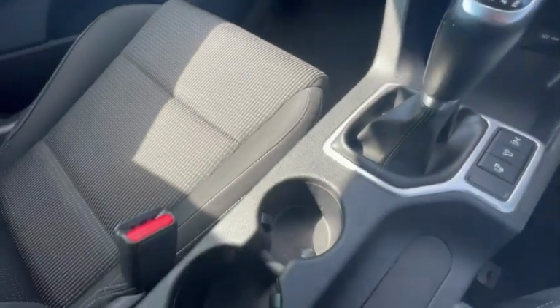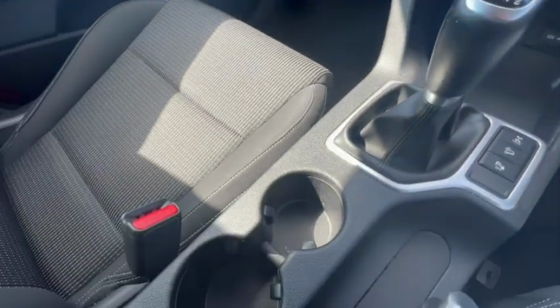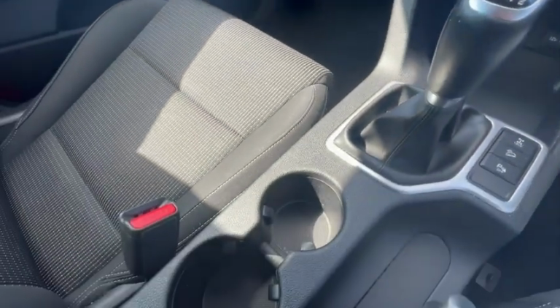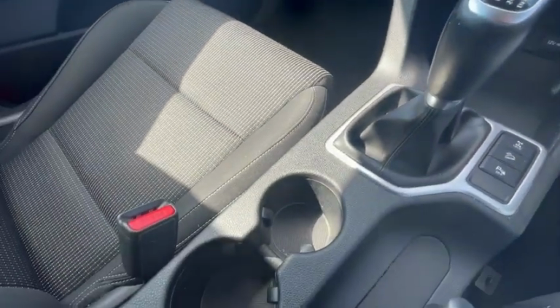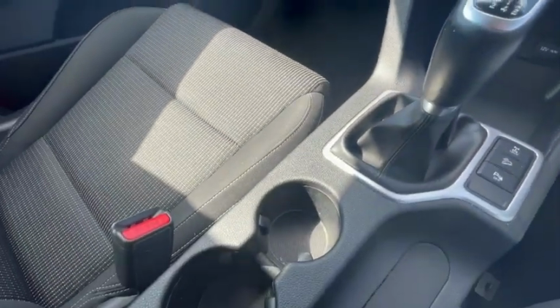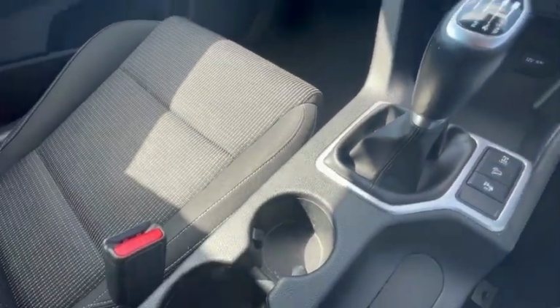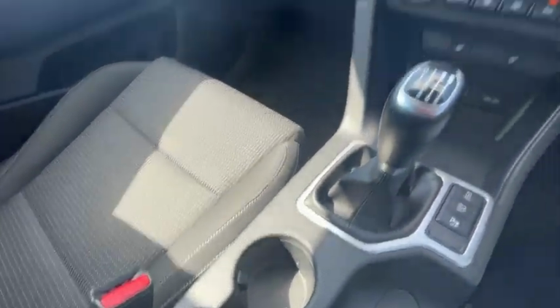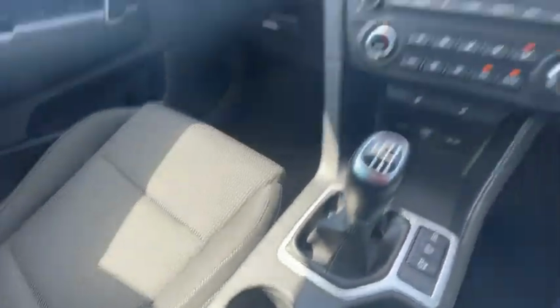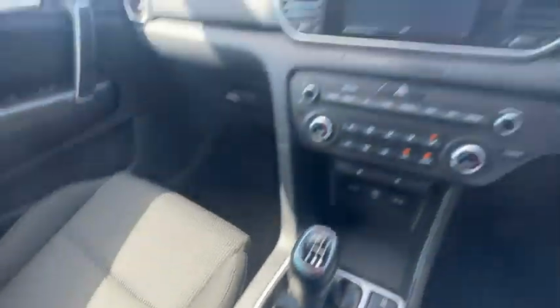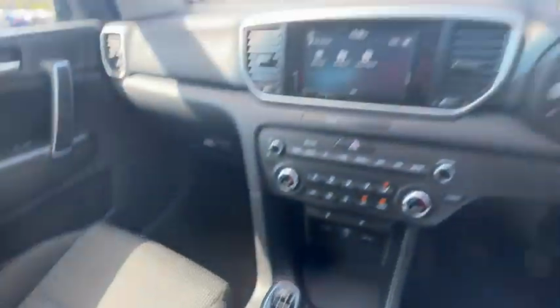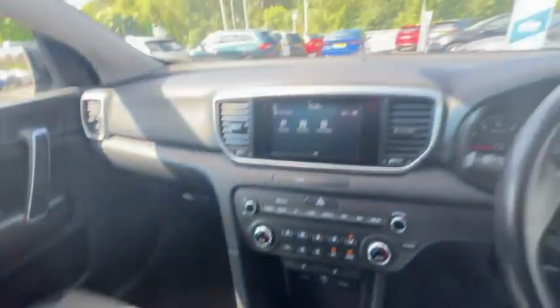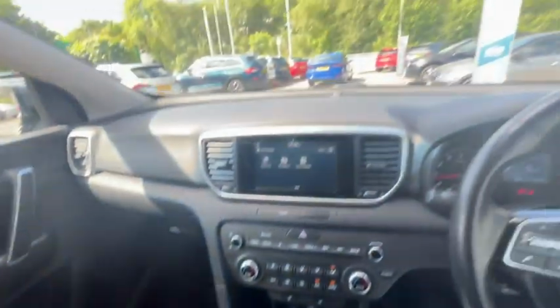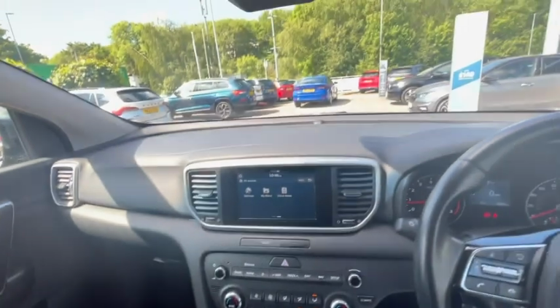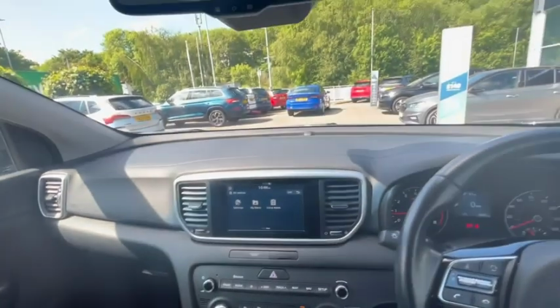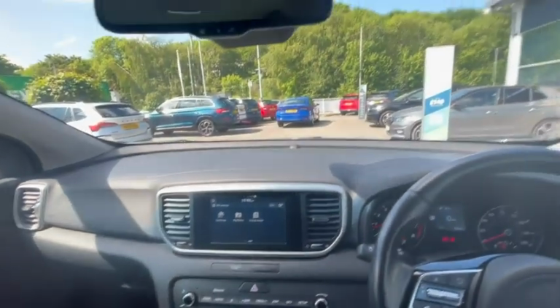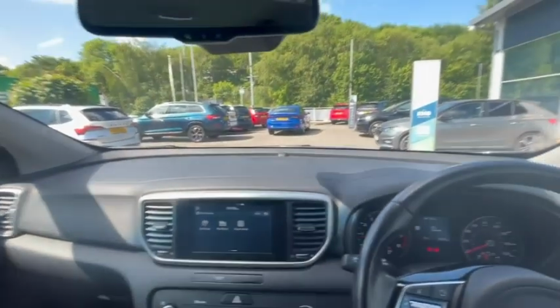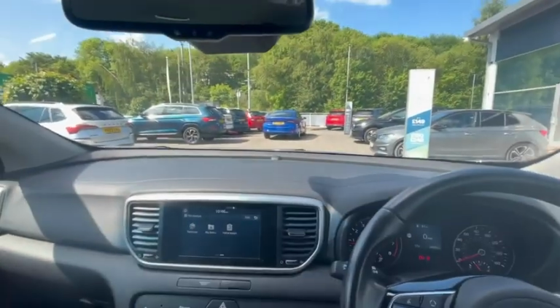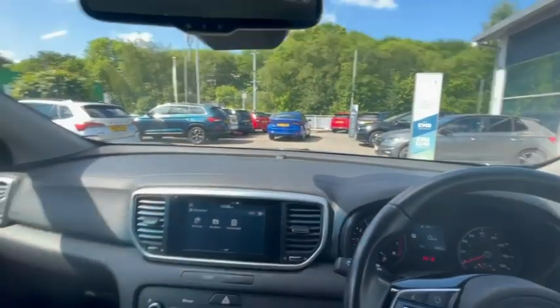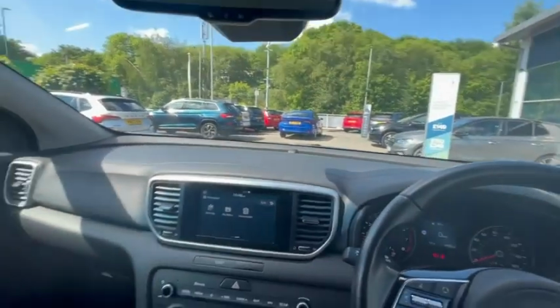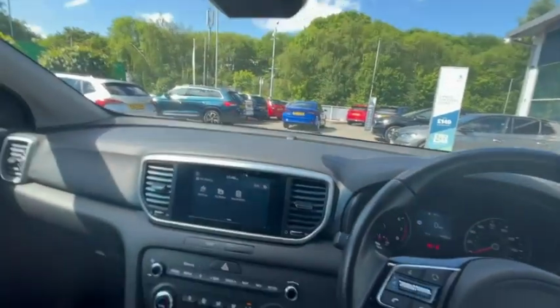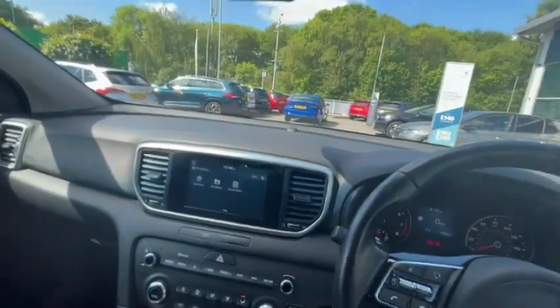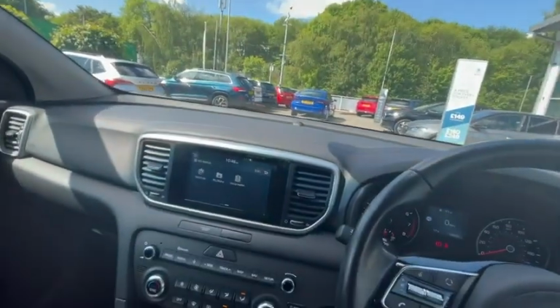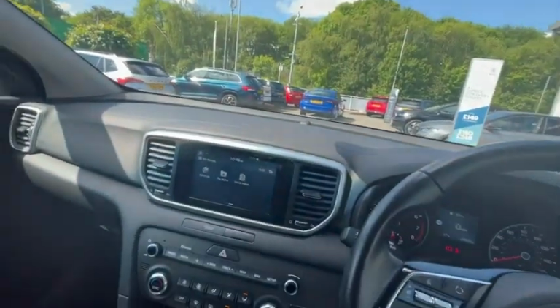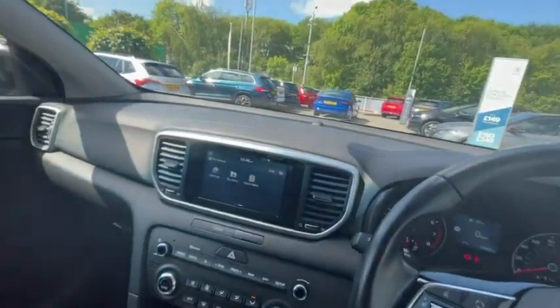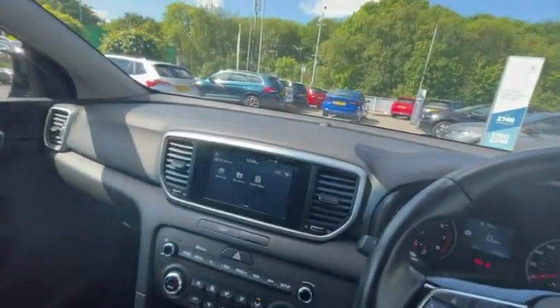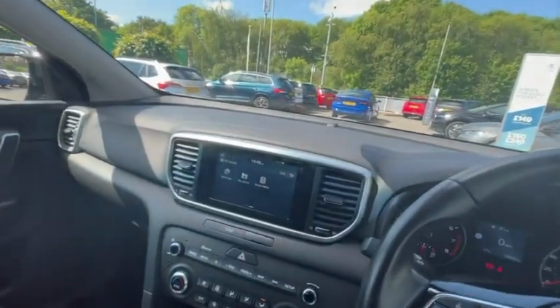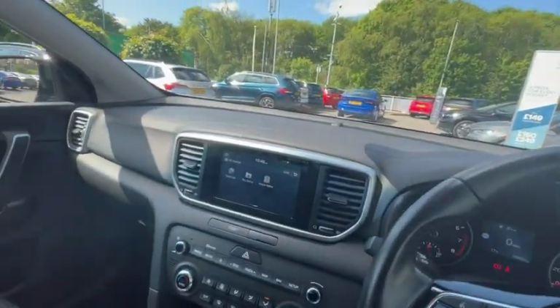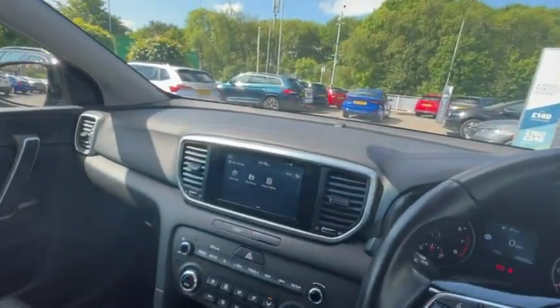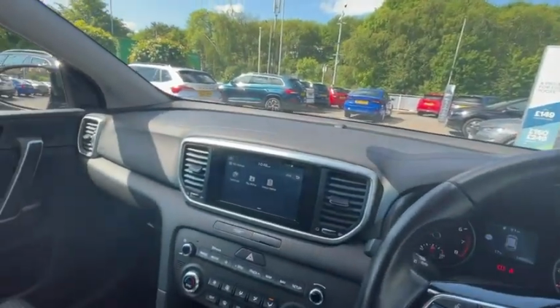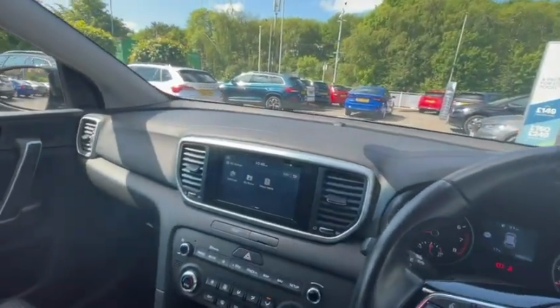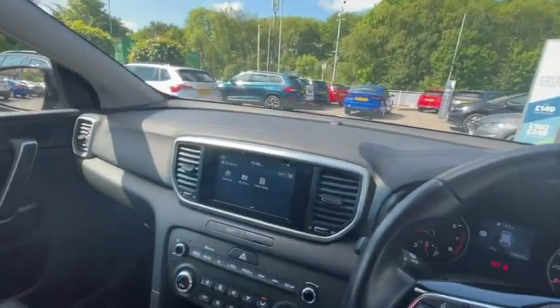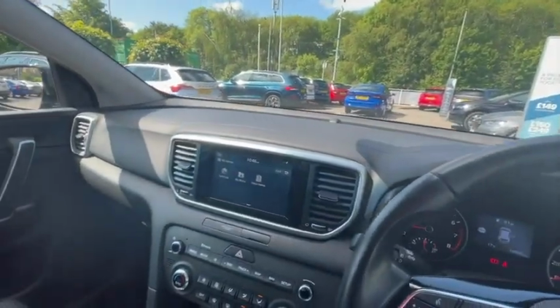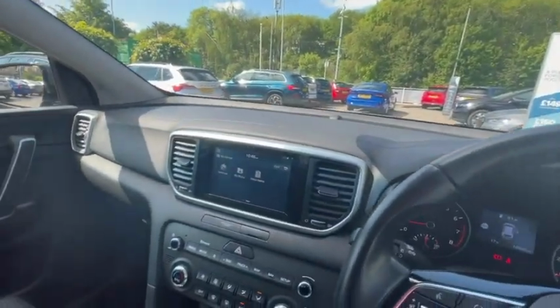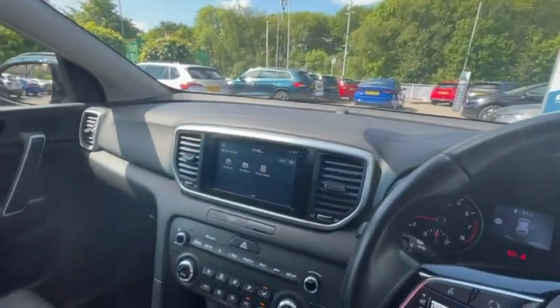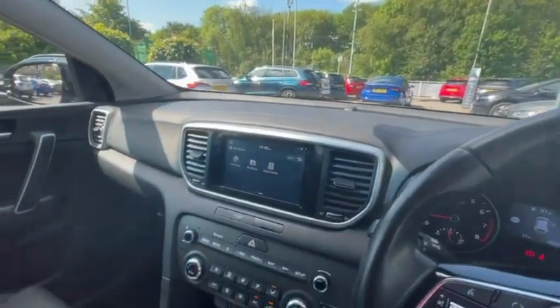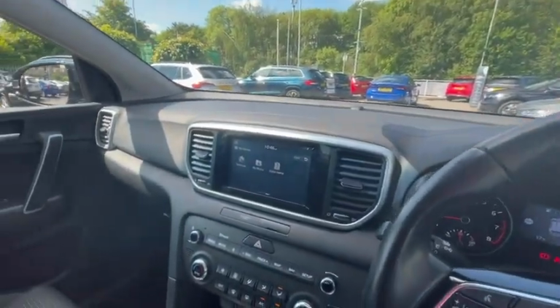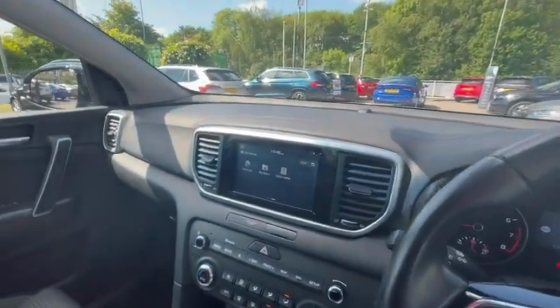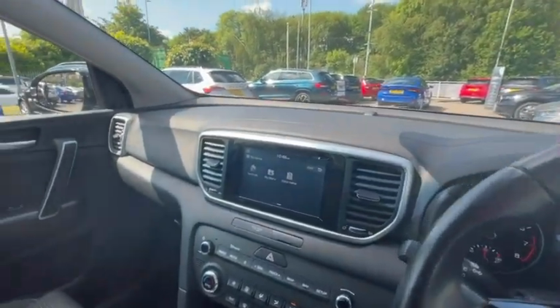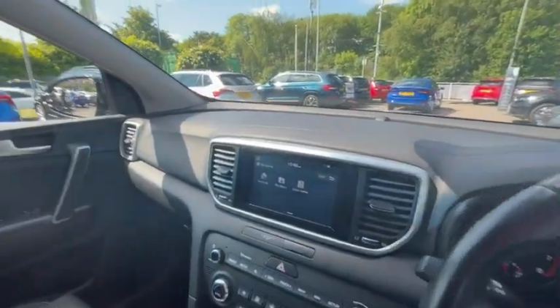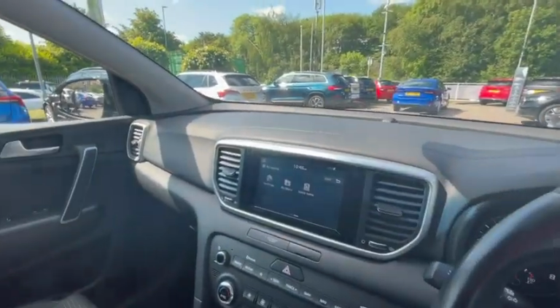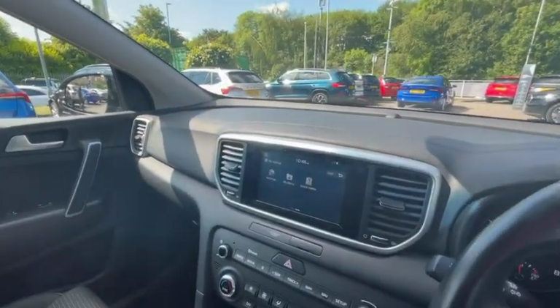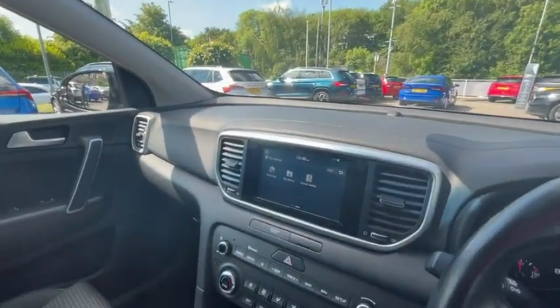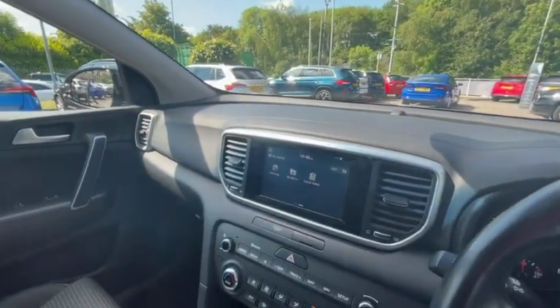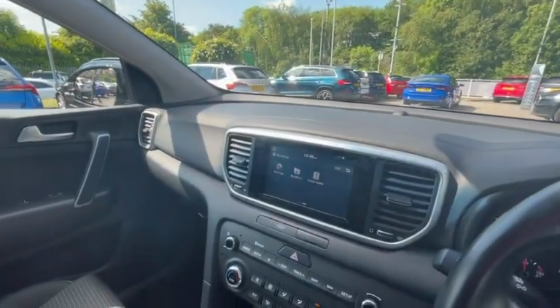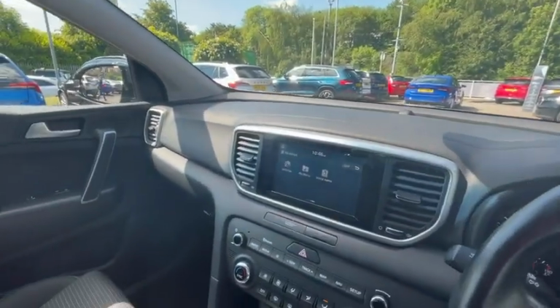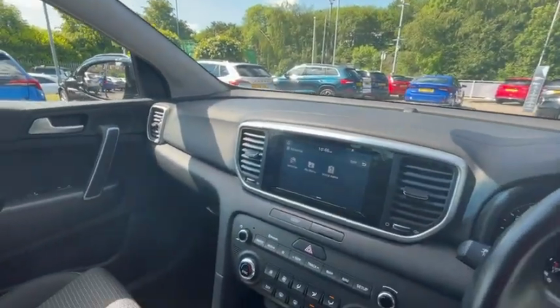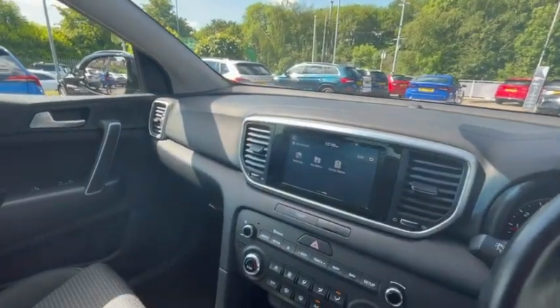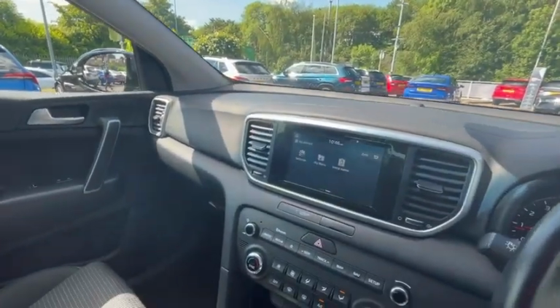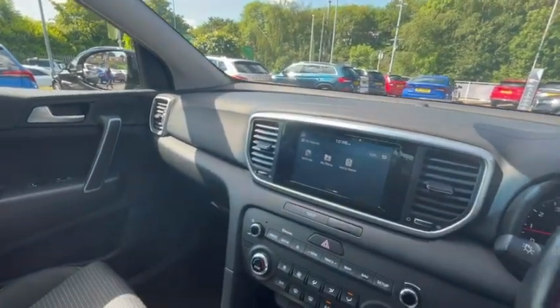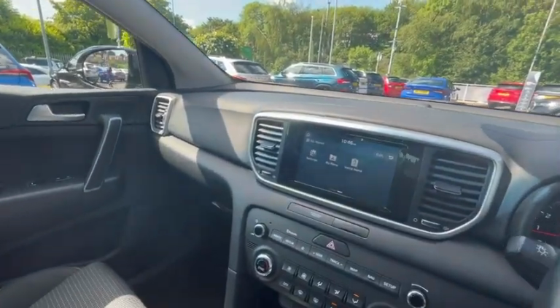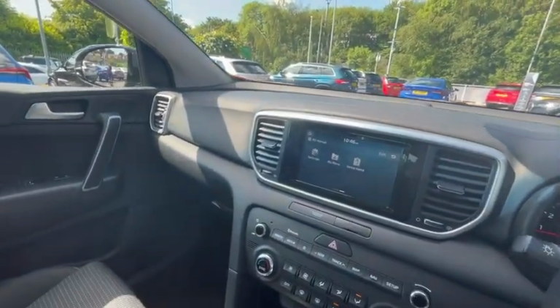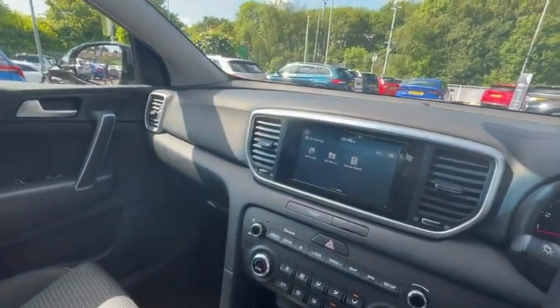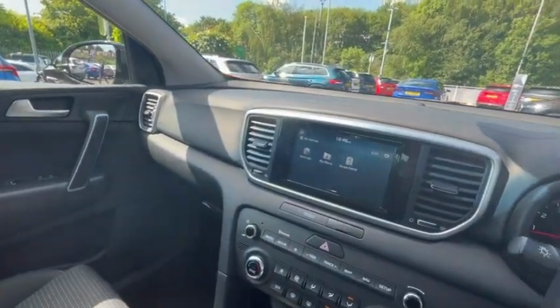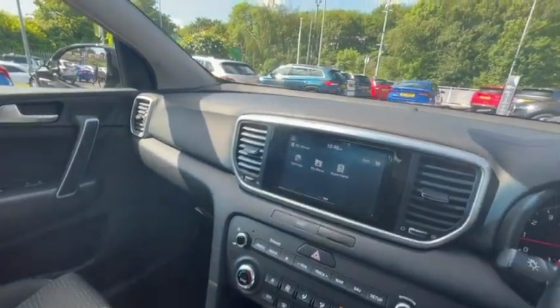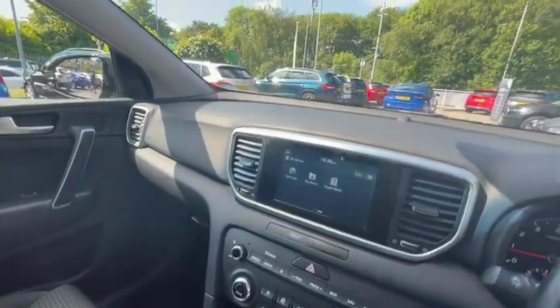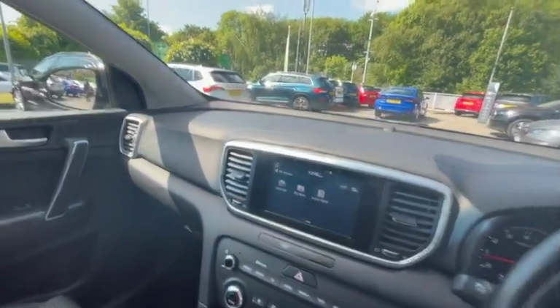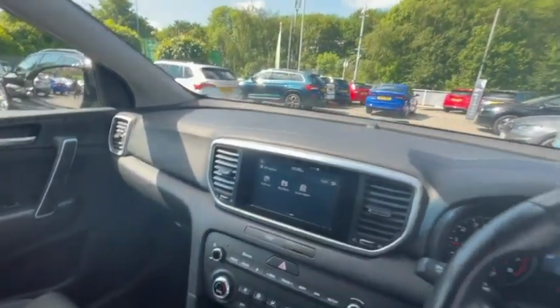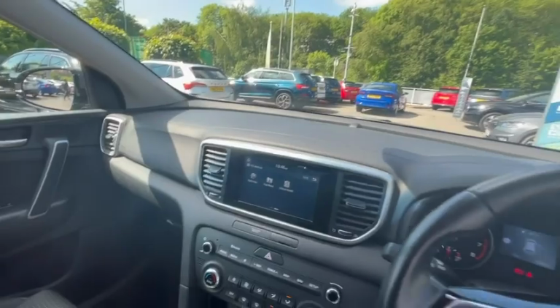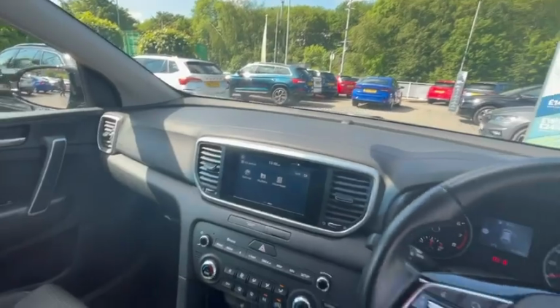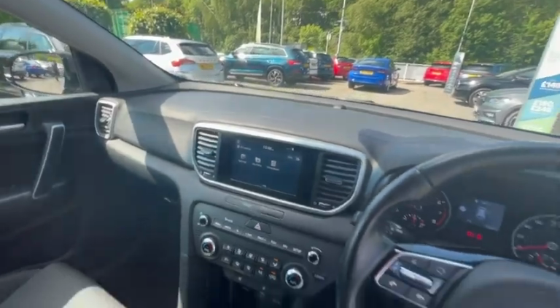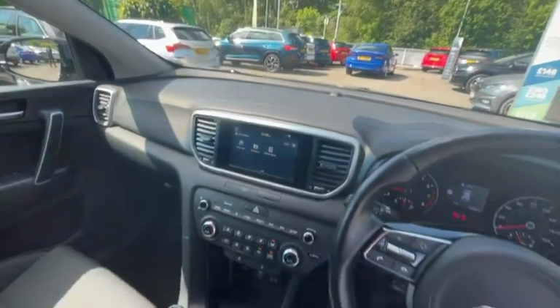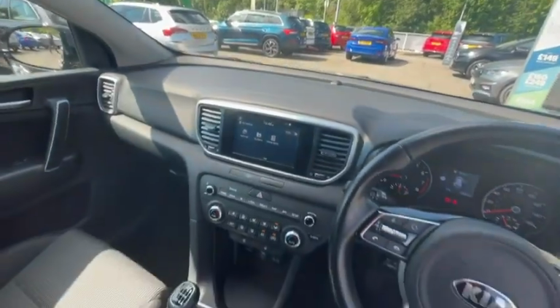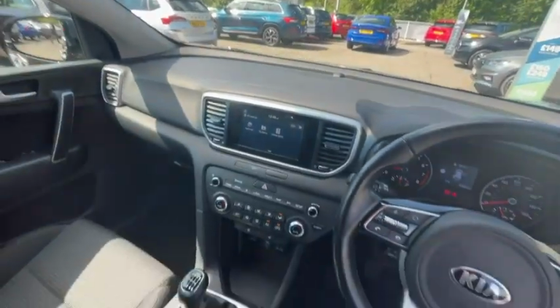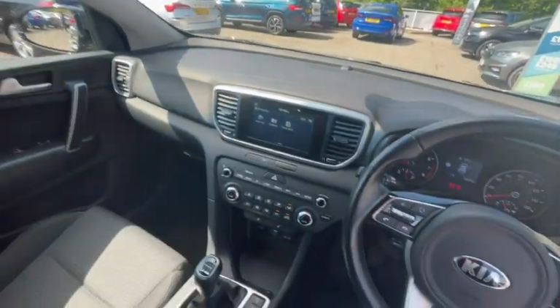And a manual handbrake. So if you're interested in this Kia Sportage, please get in touch with DM Key Bradford or come down to see us. Thank you so much for watching.